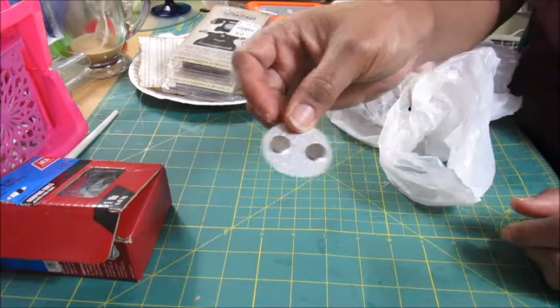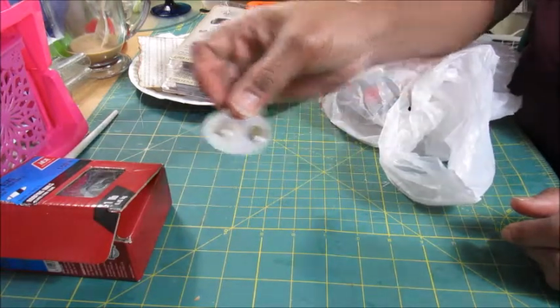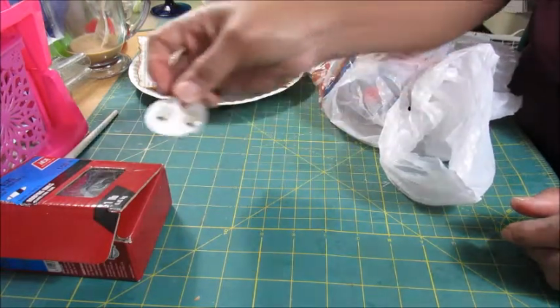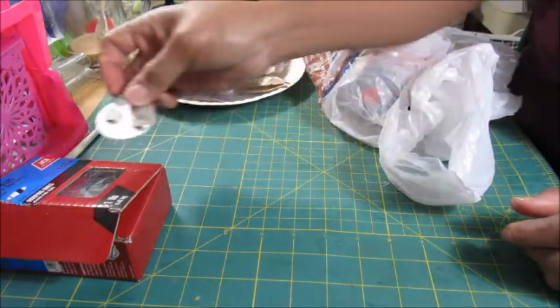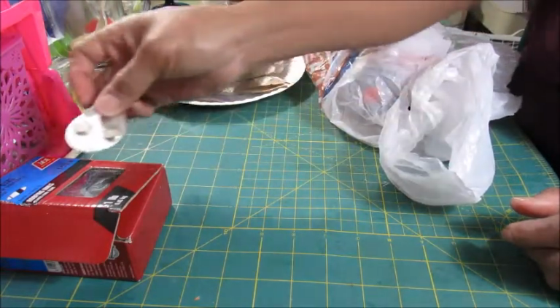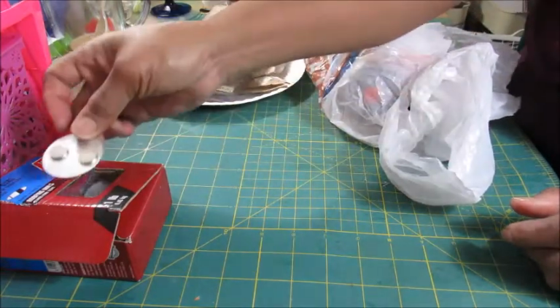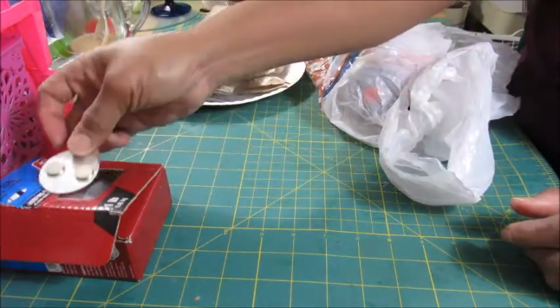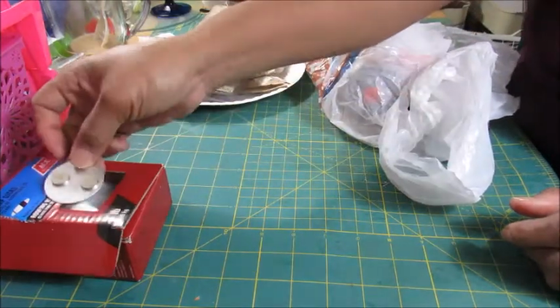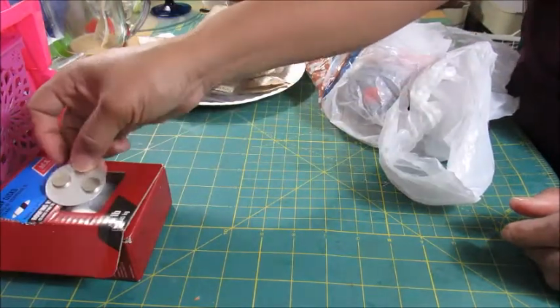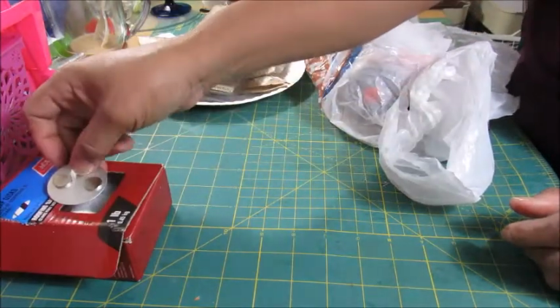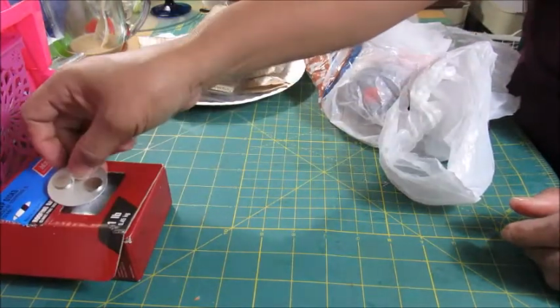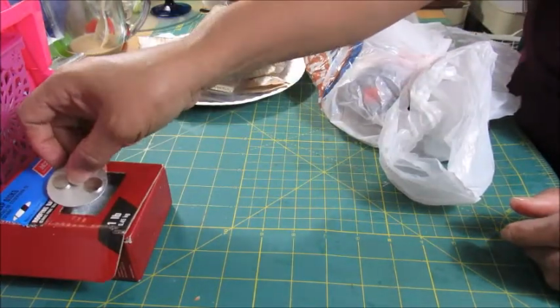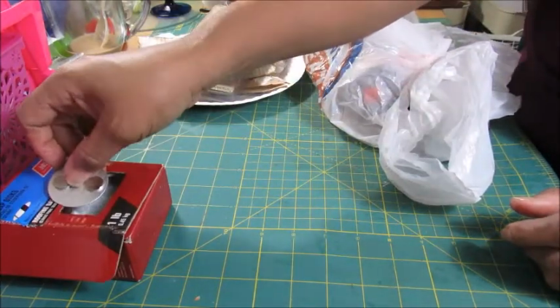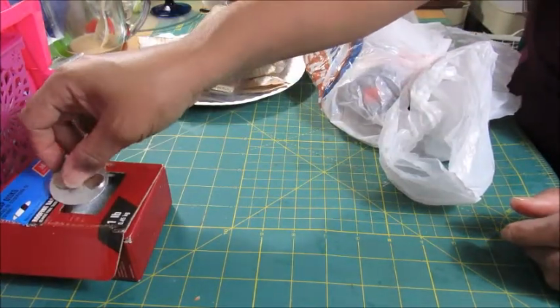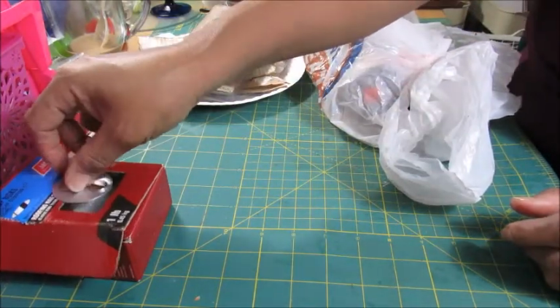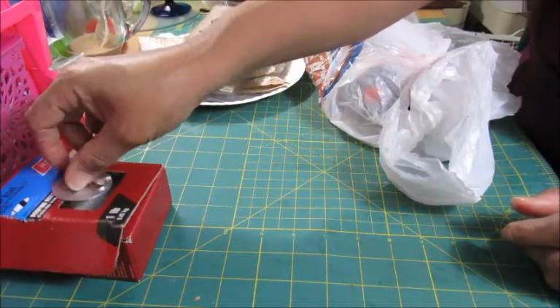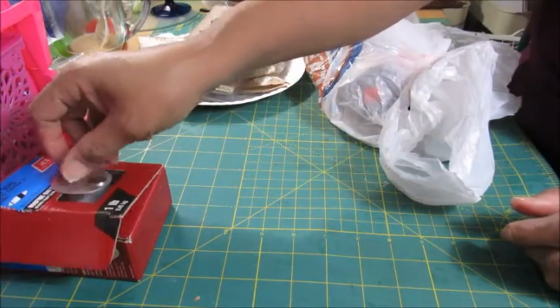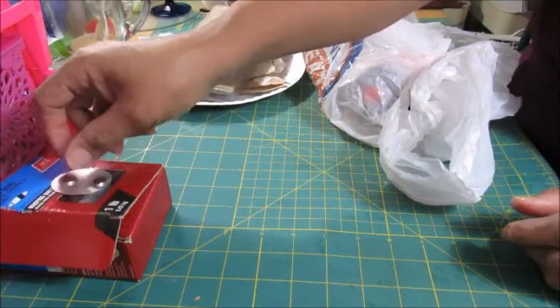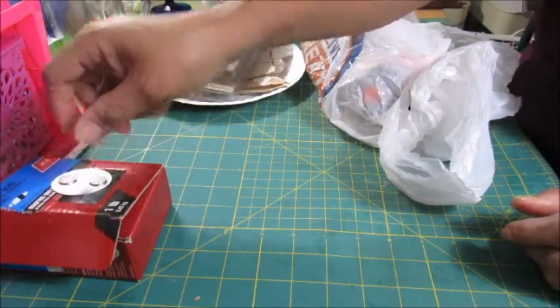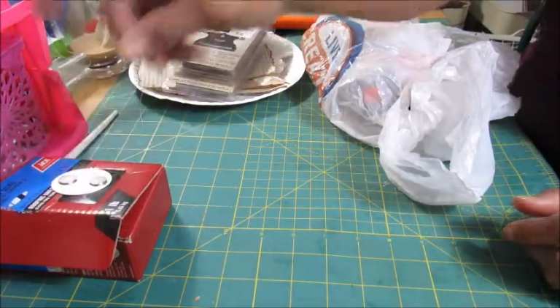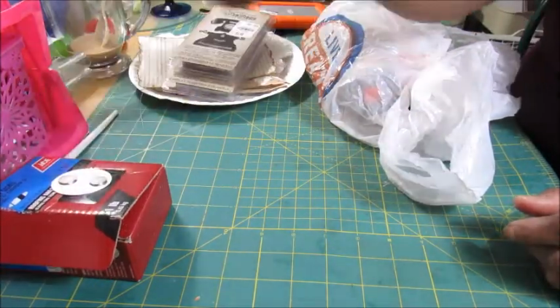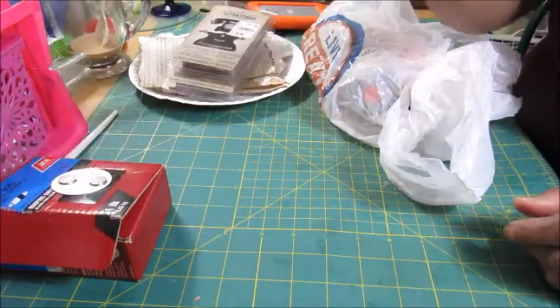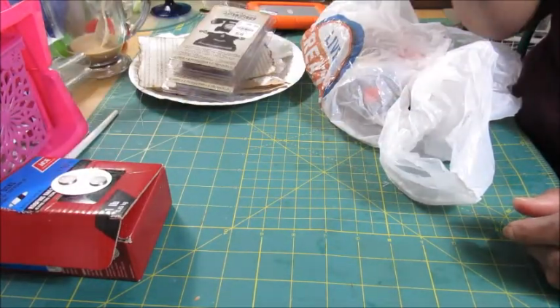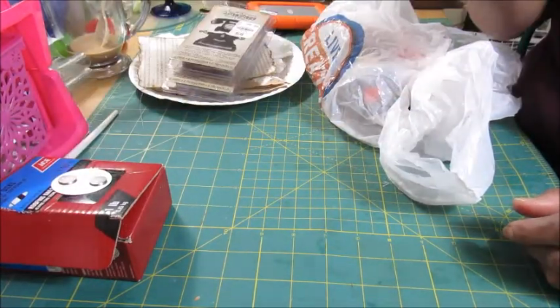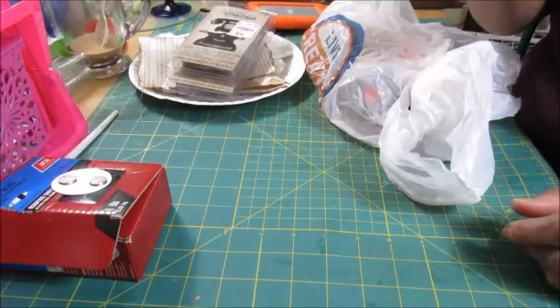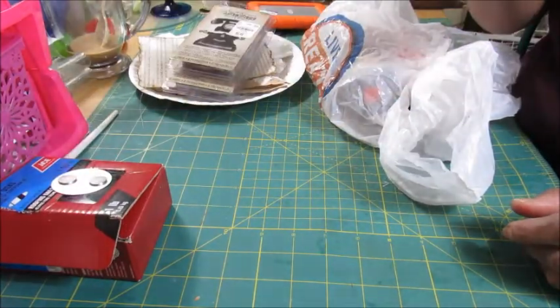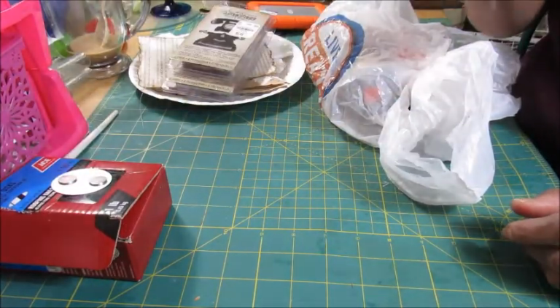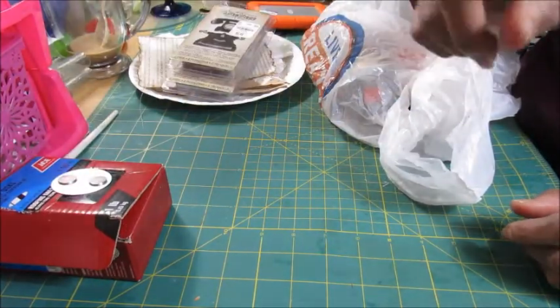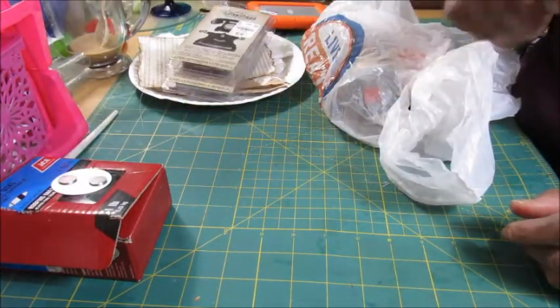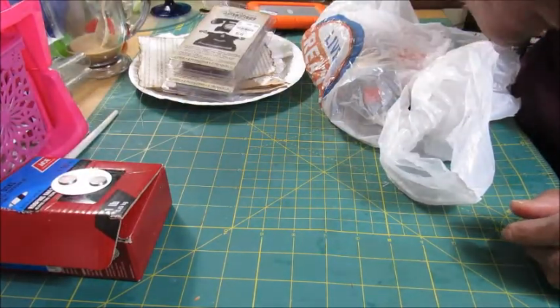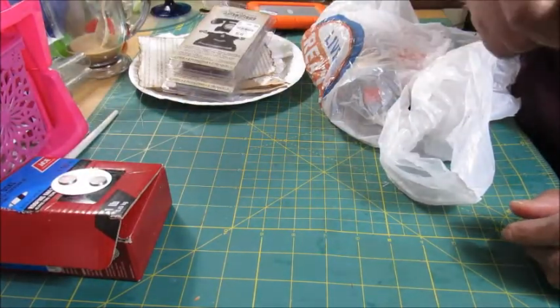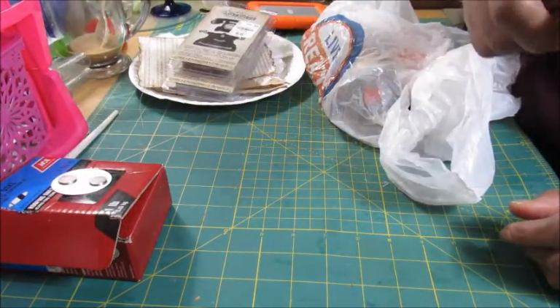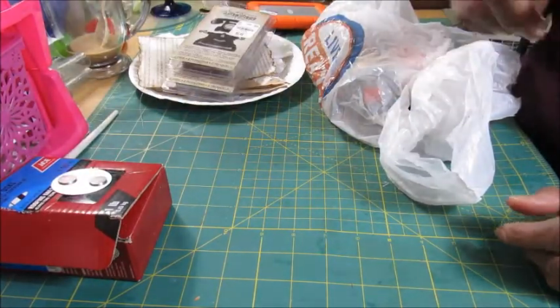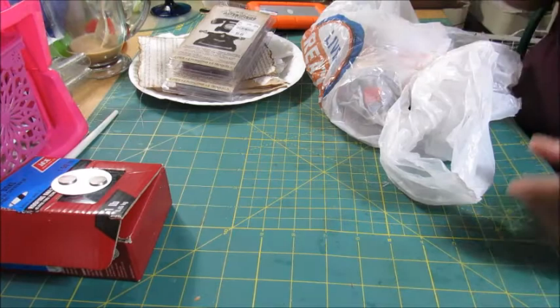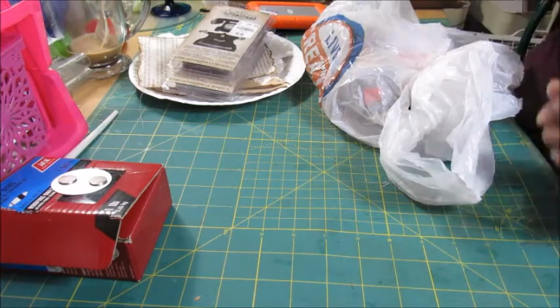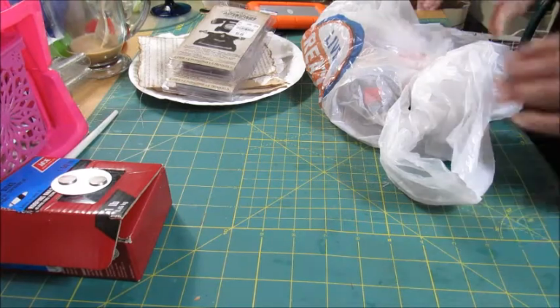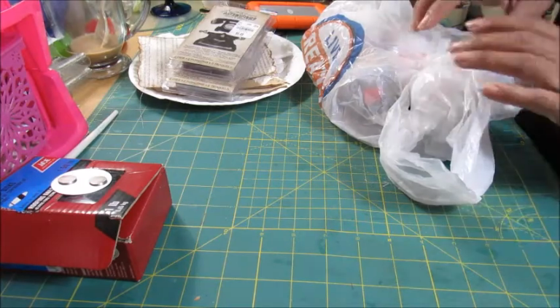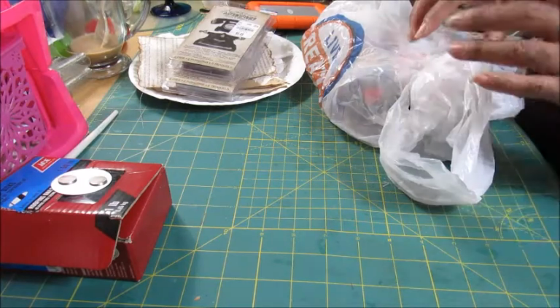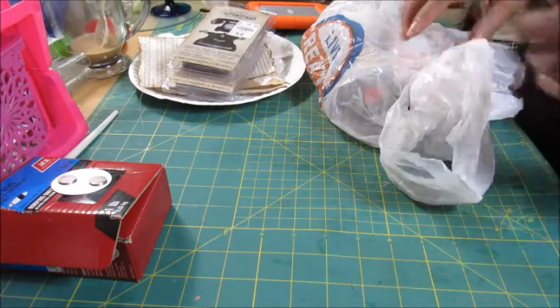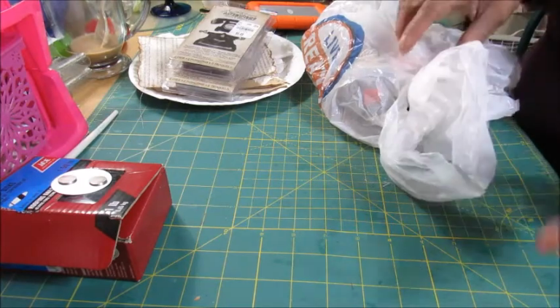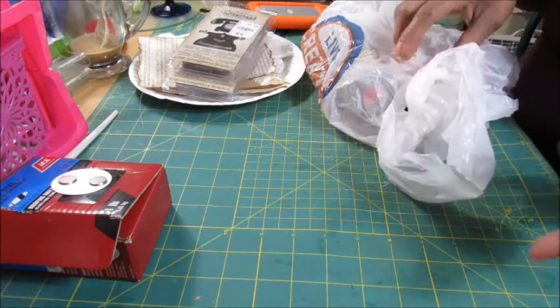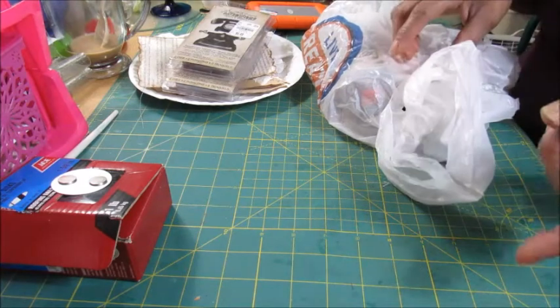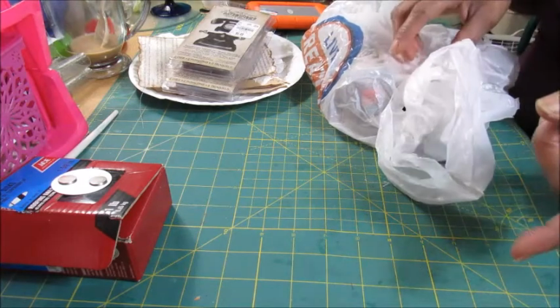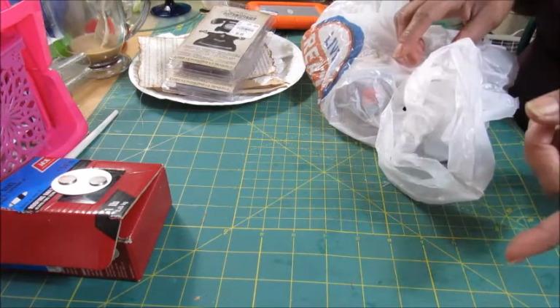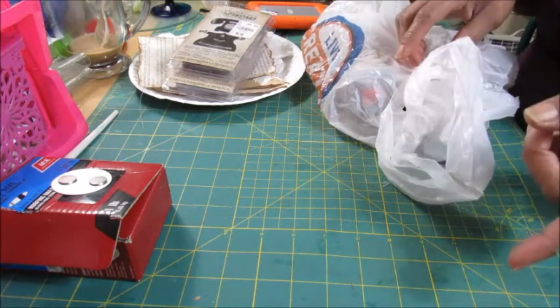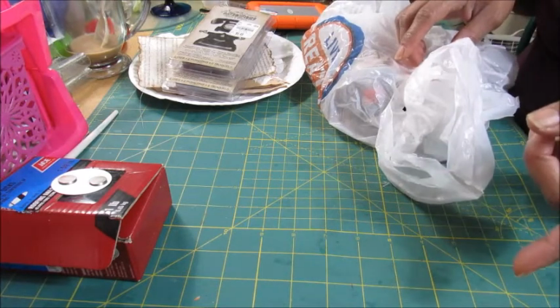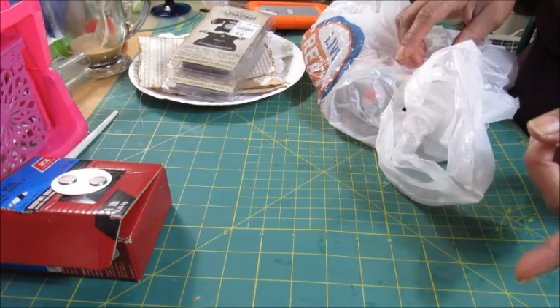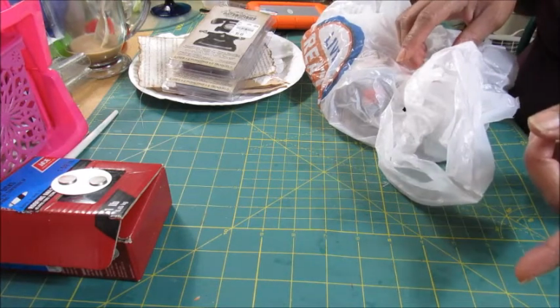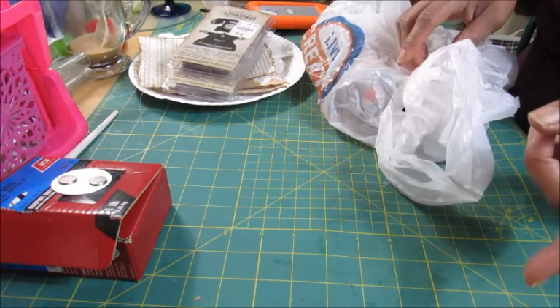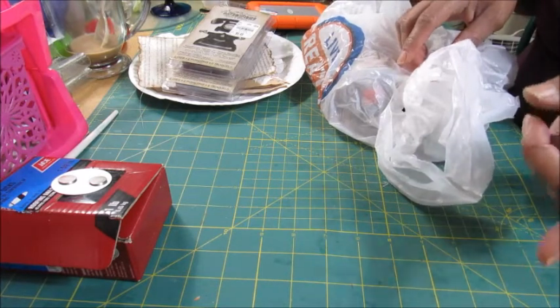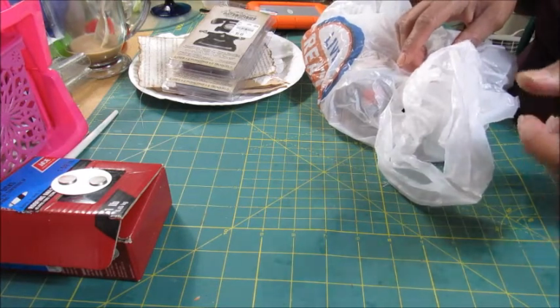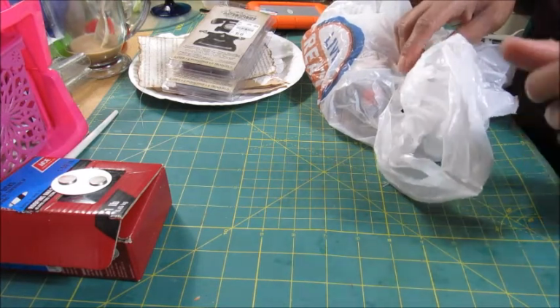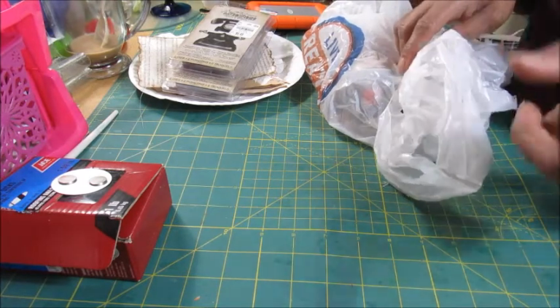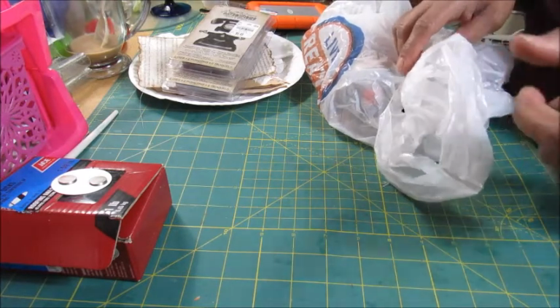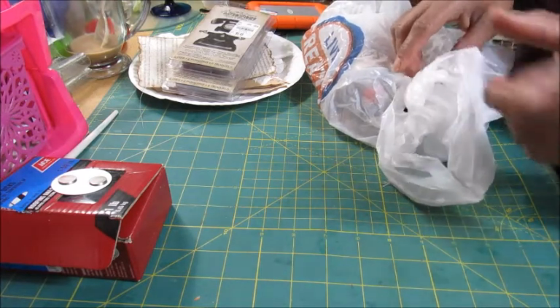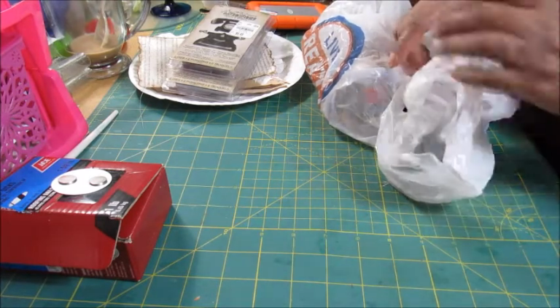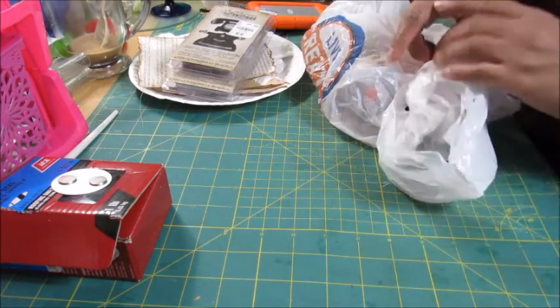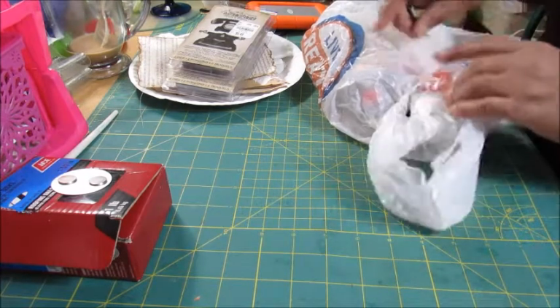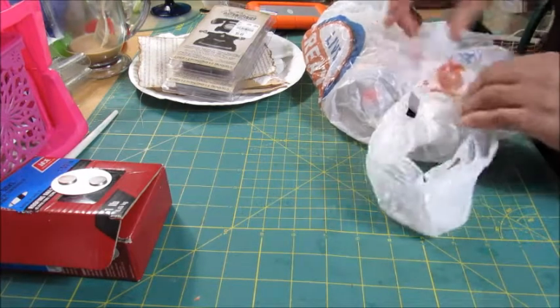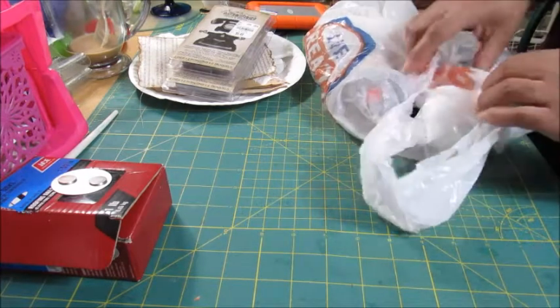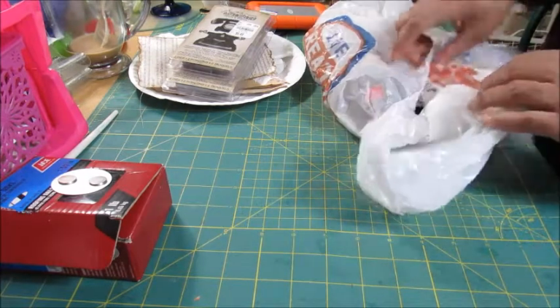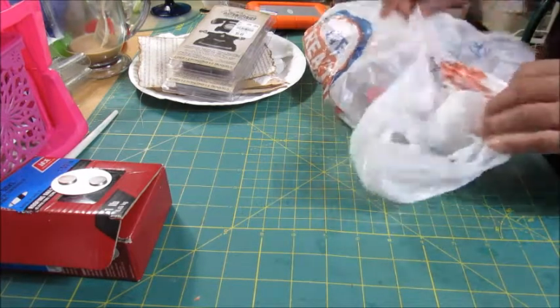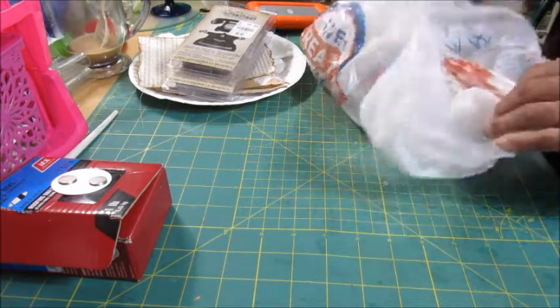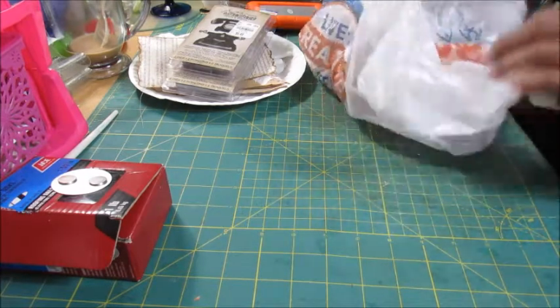Like I said, these are 10-cap discs from Ace Hardware. I have seen them in Home Depot and in Lowe's, but you have to get them online — you don't get them in store.